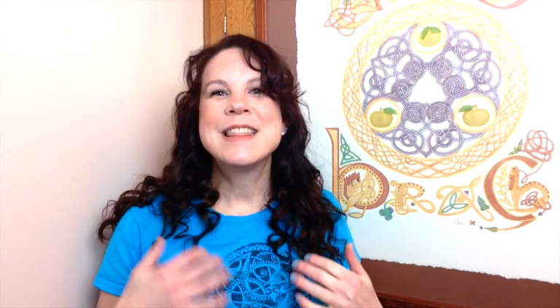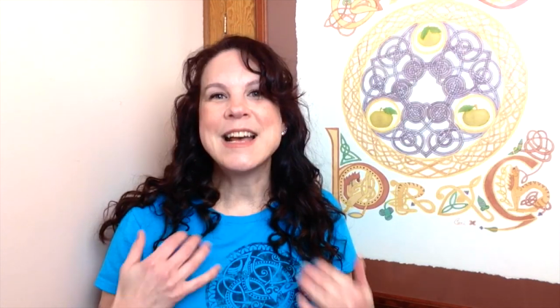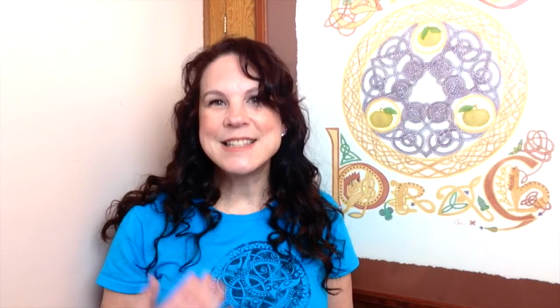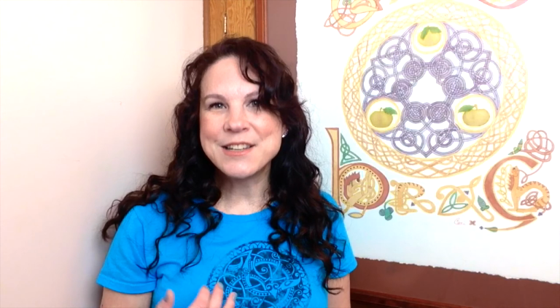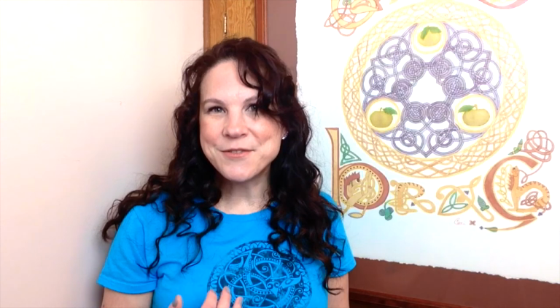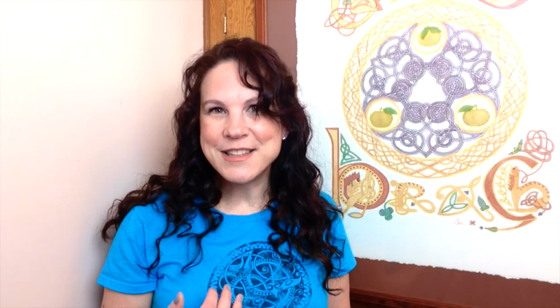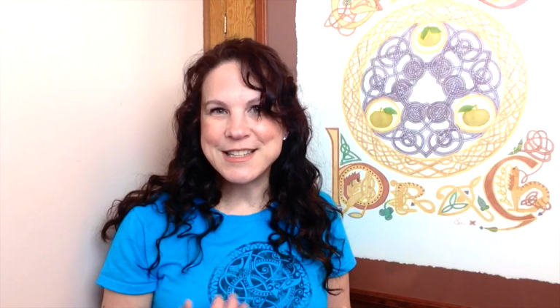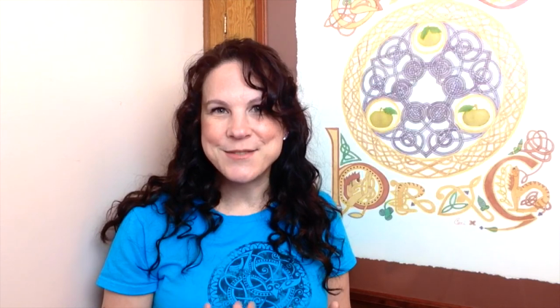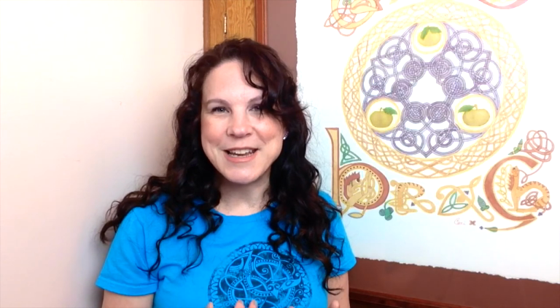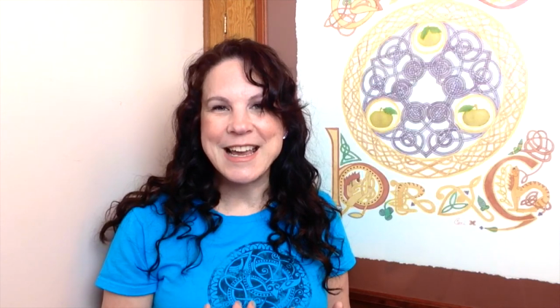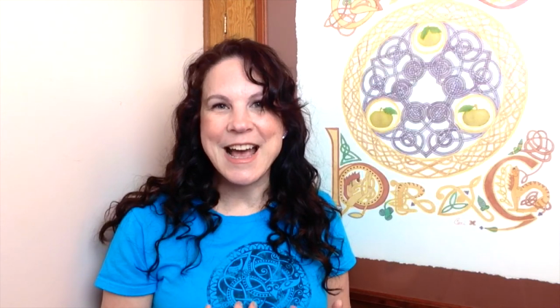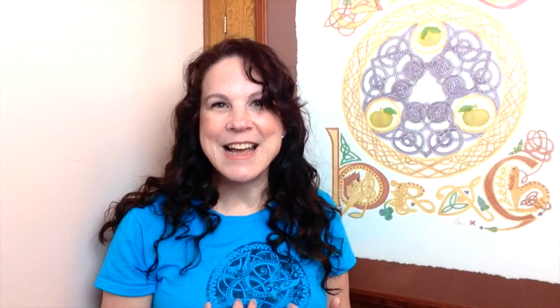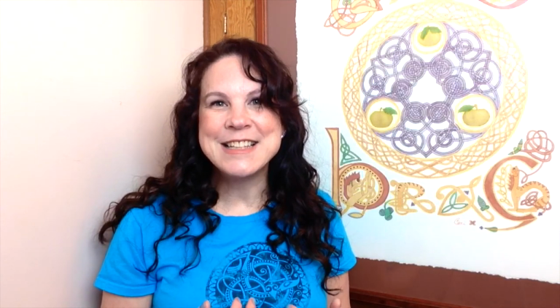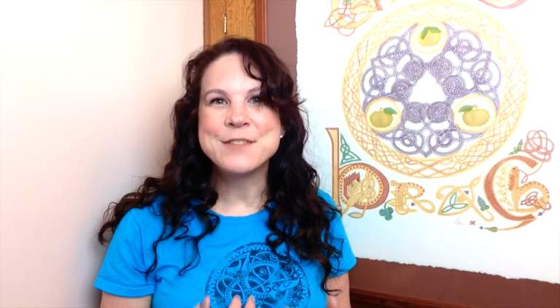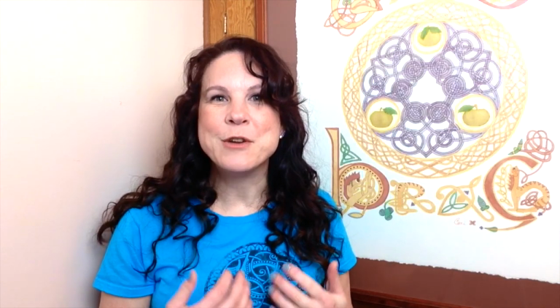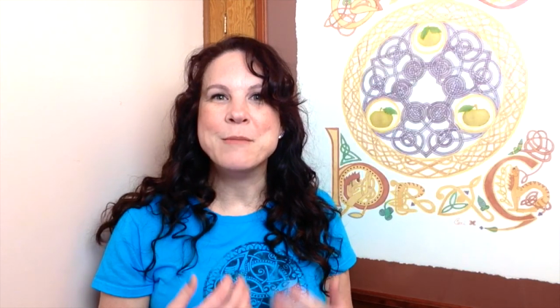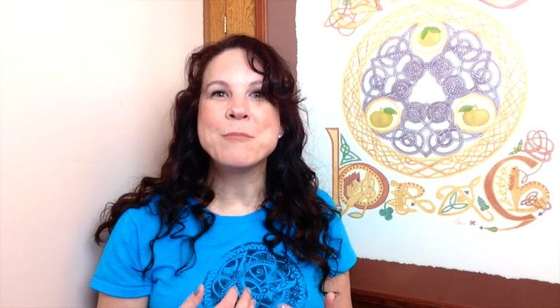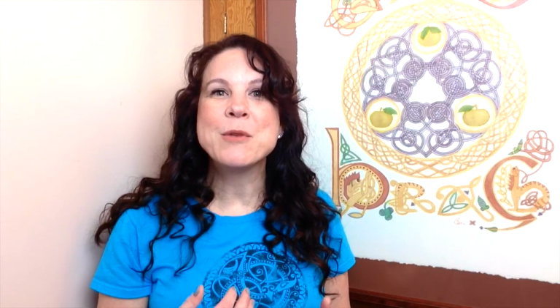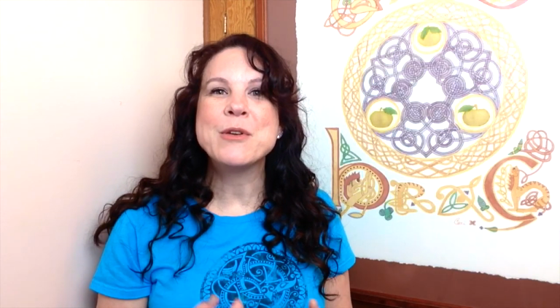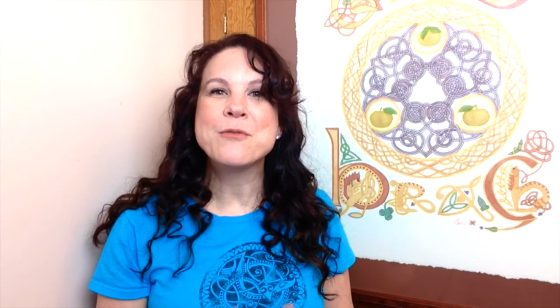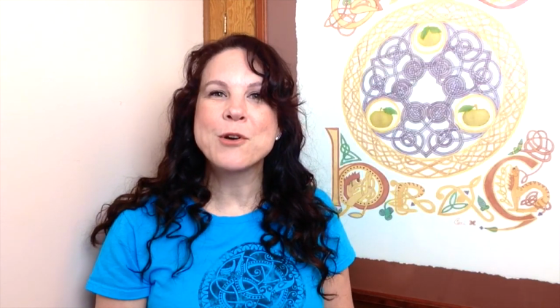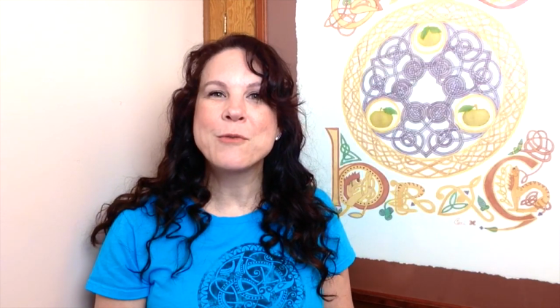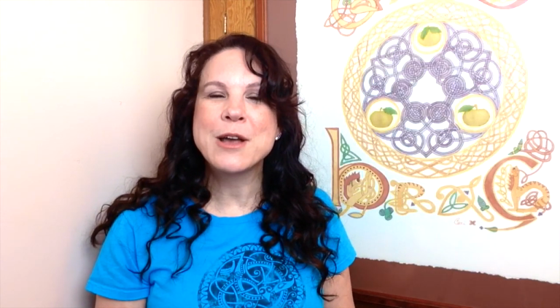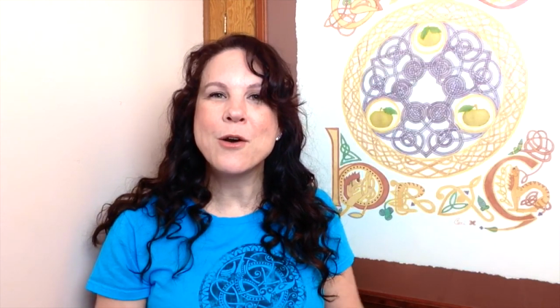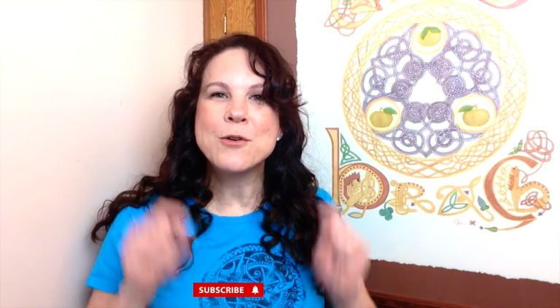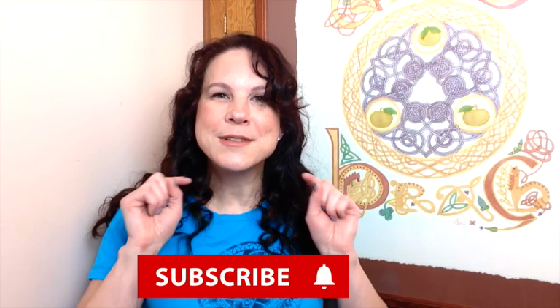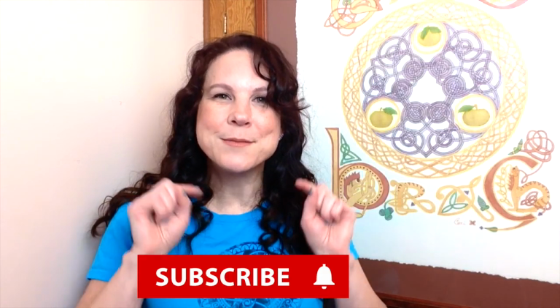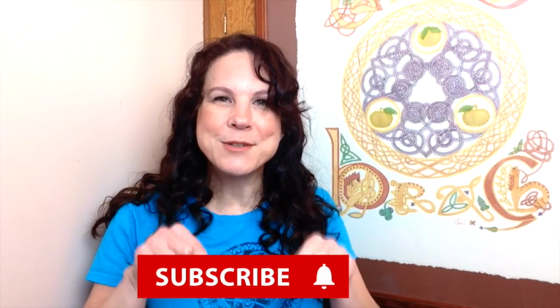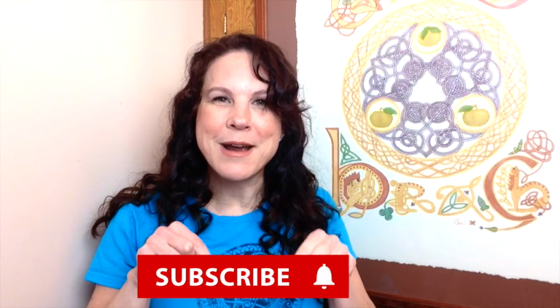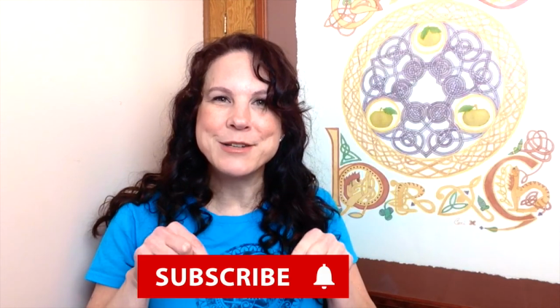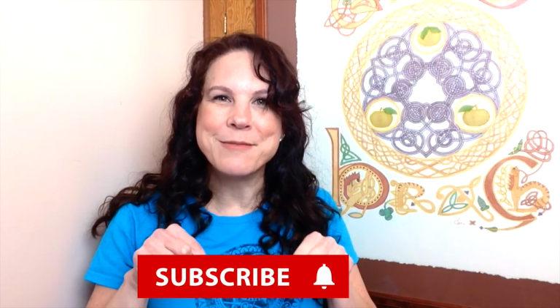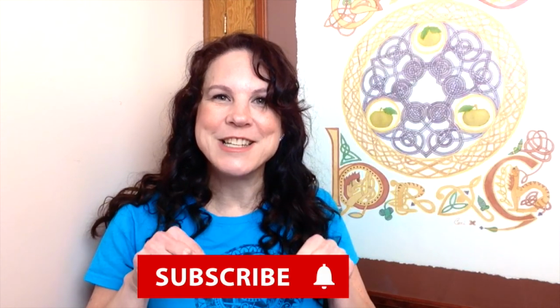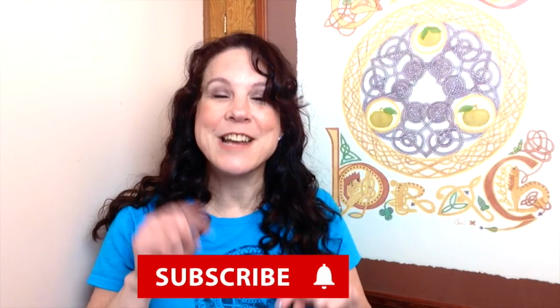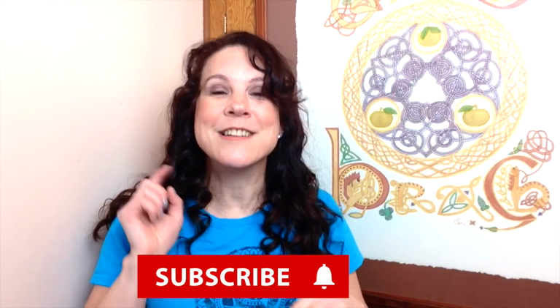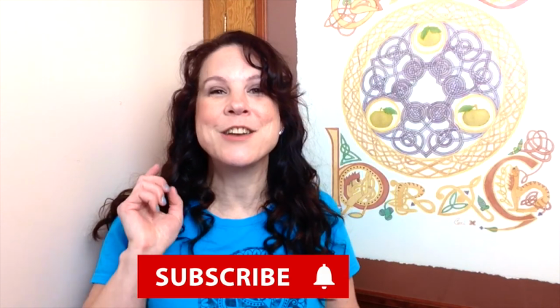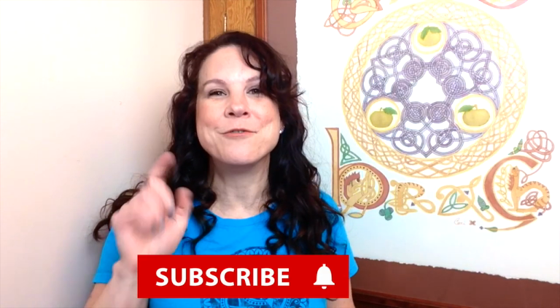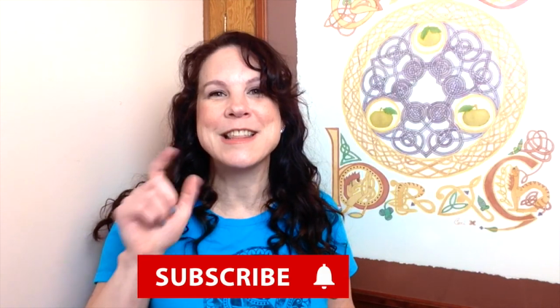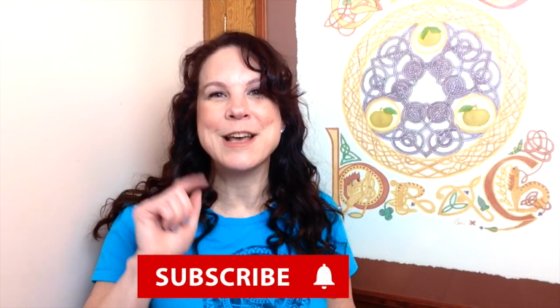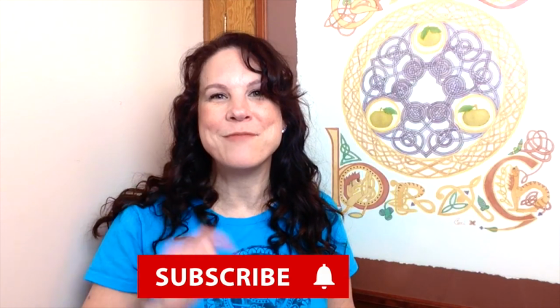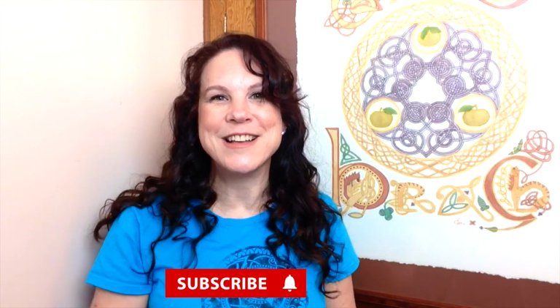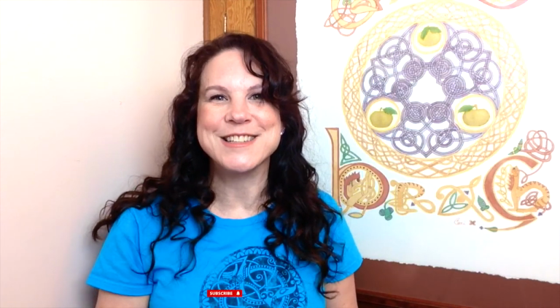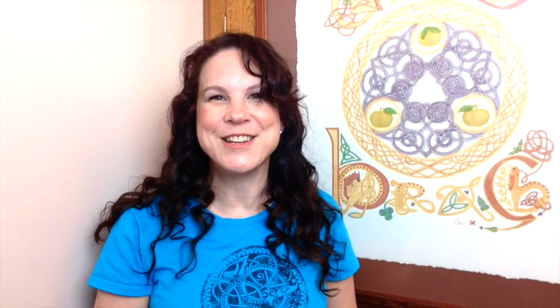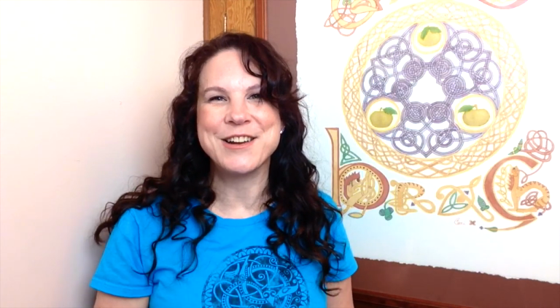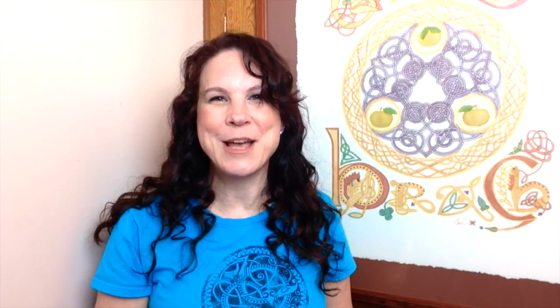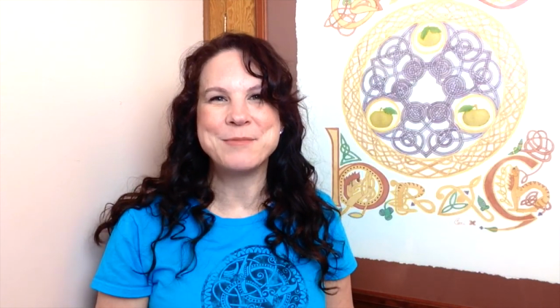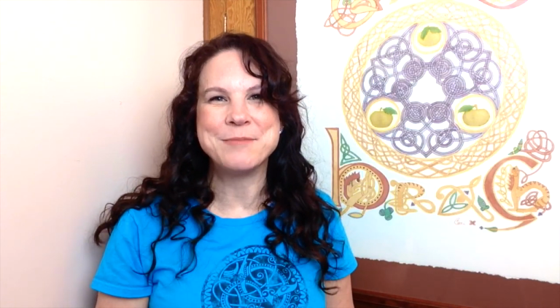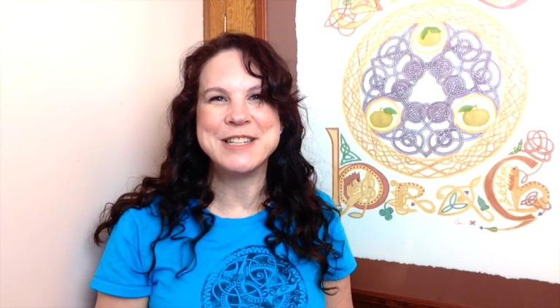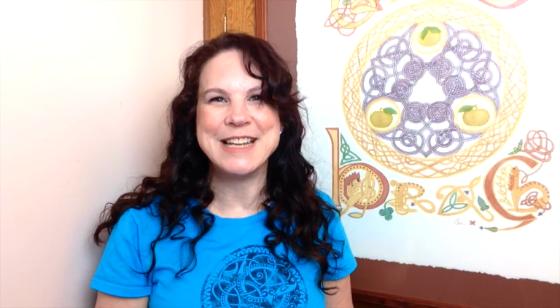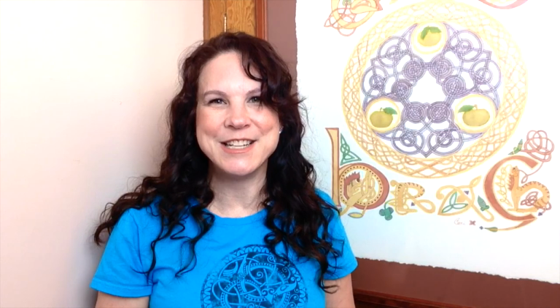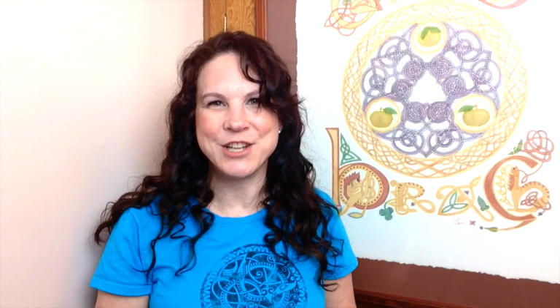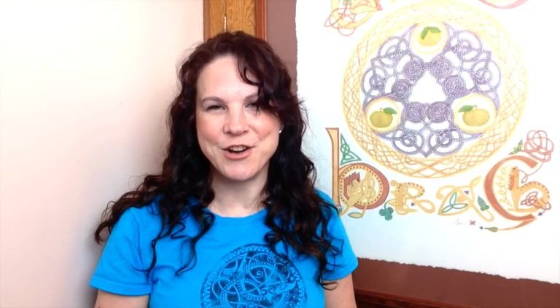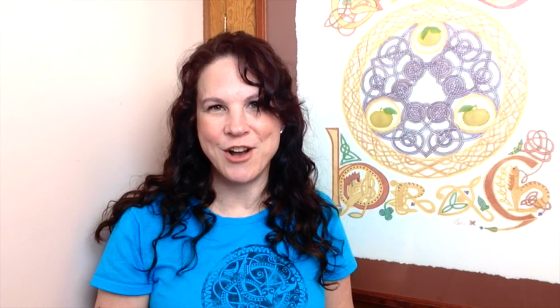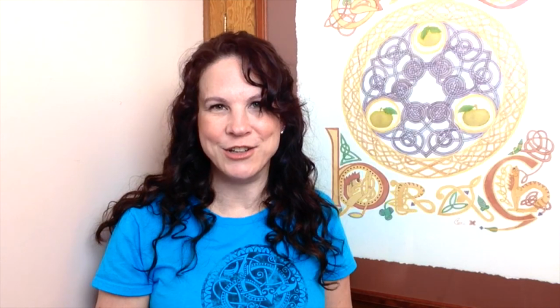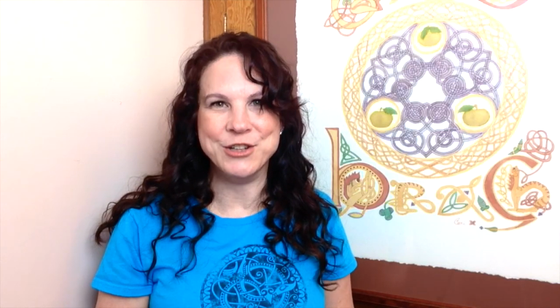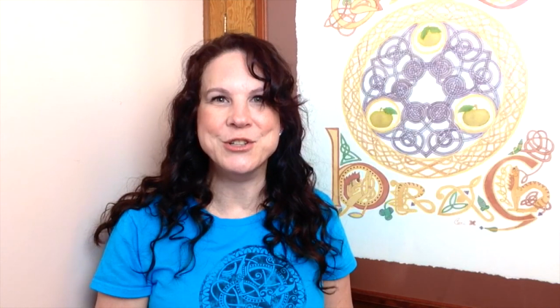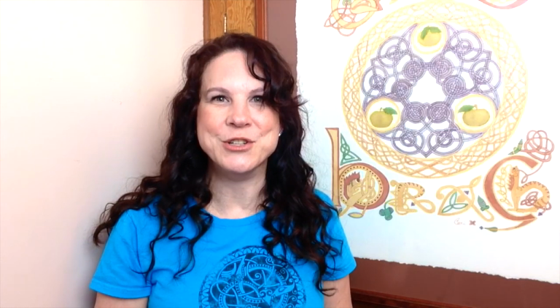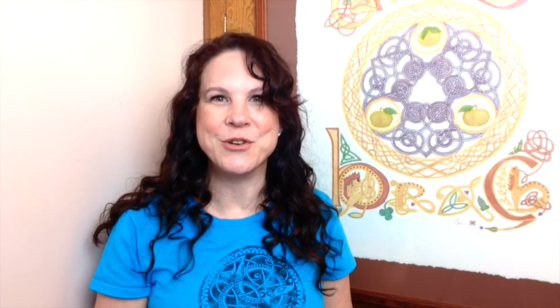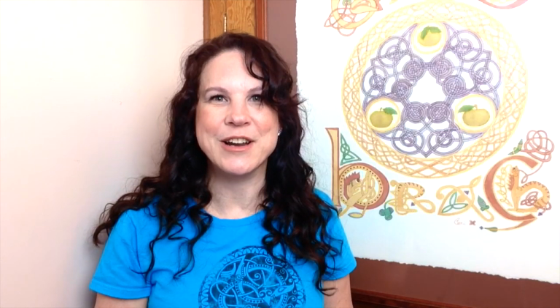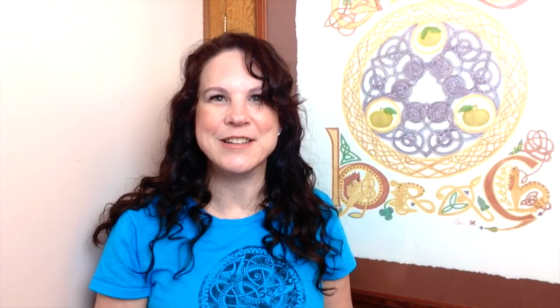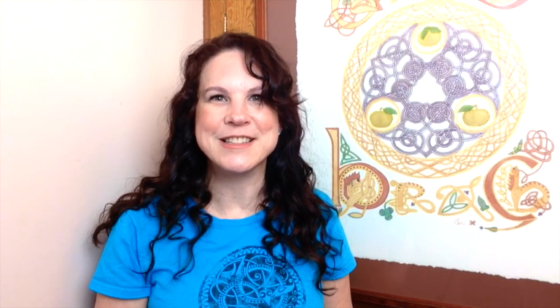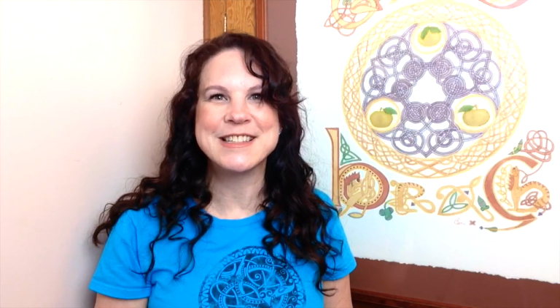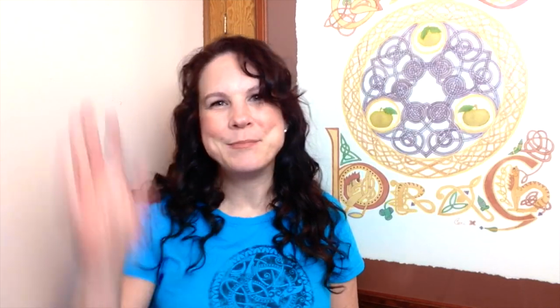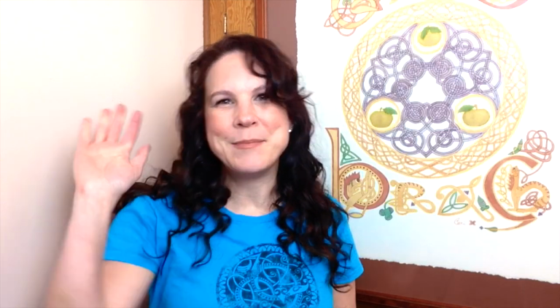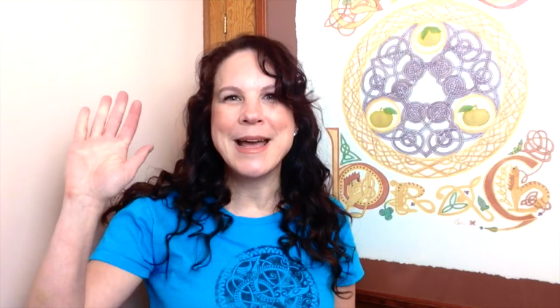That's it for this week, guys. Remember before we go, subscribe to my channel and ring that bell so you're kept up to date on all new tutorials. Bye.